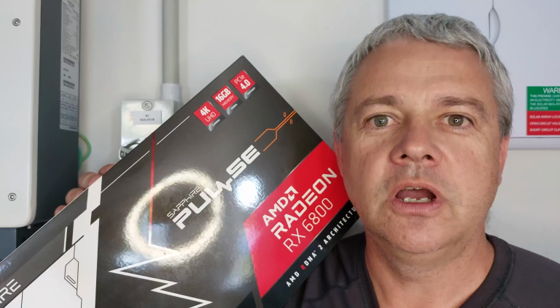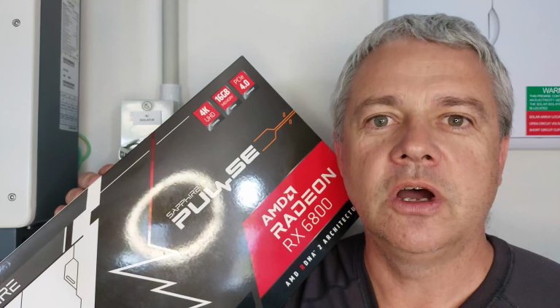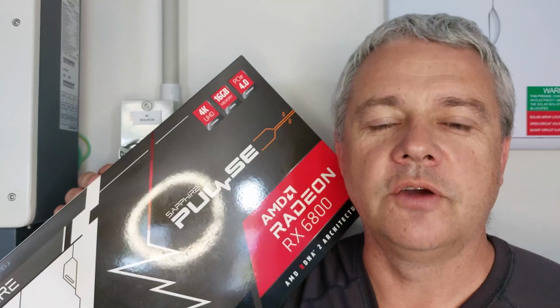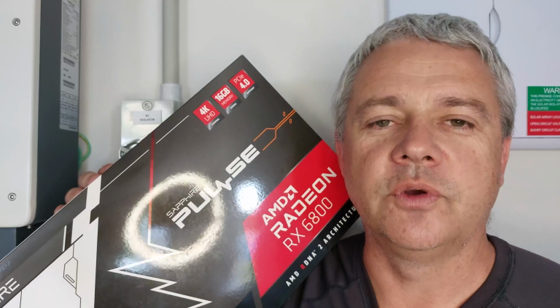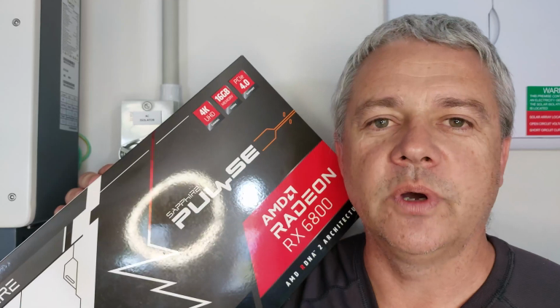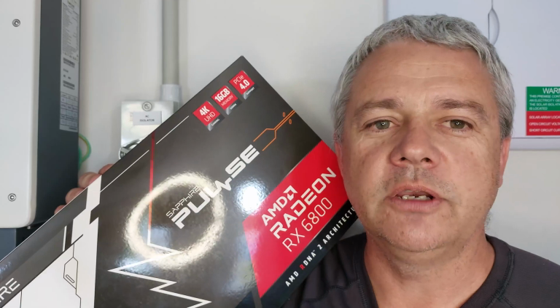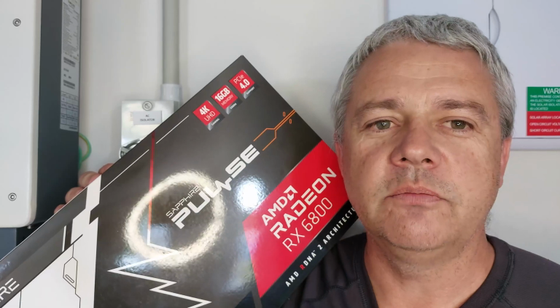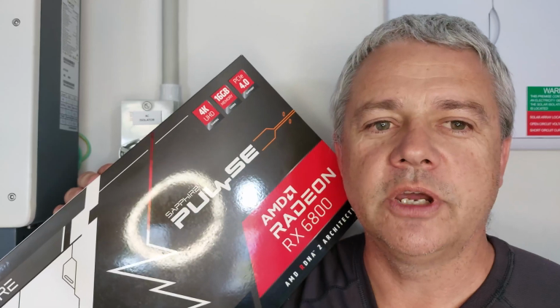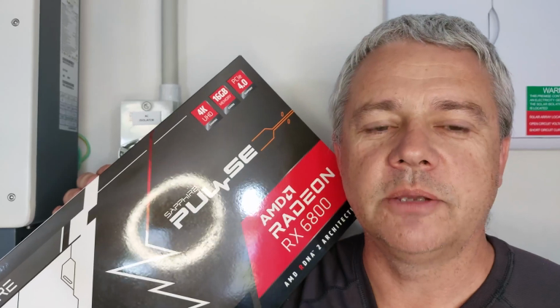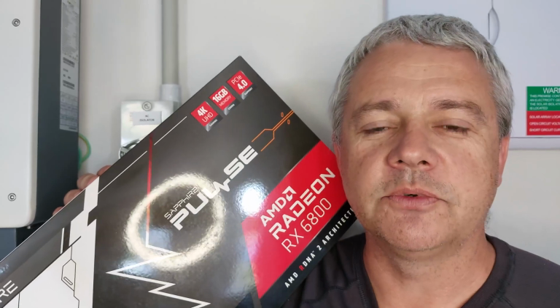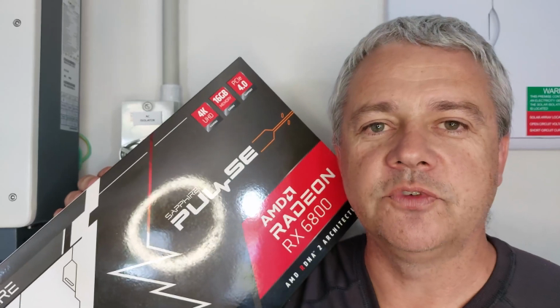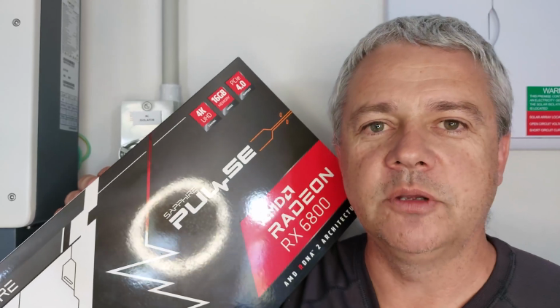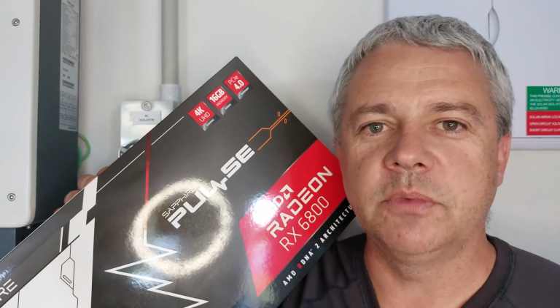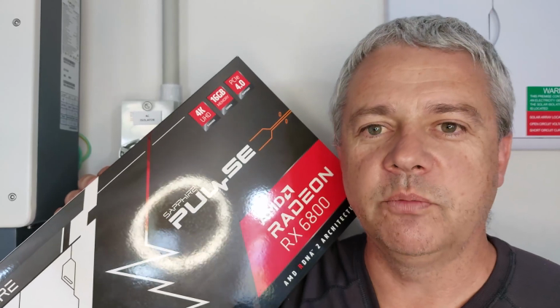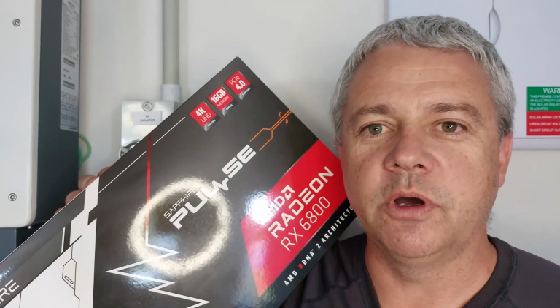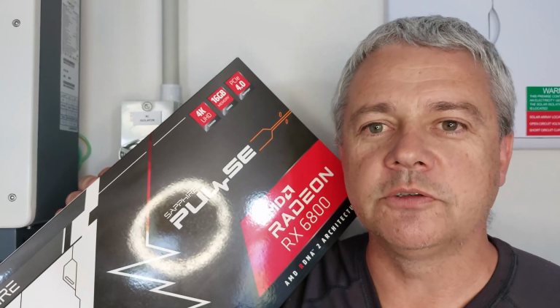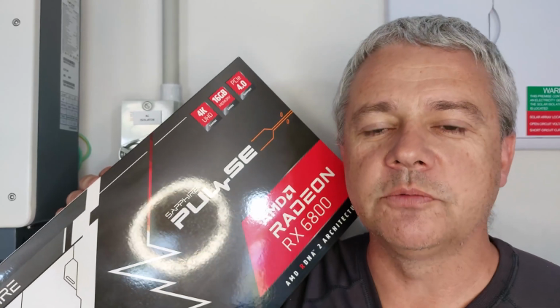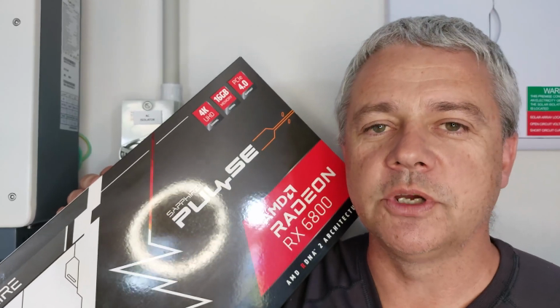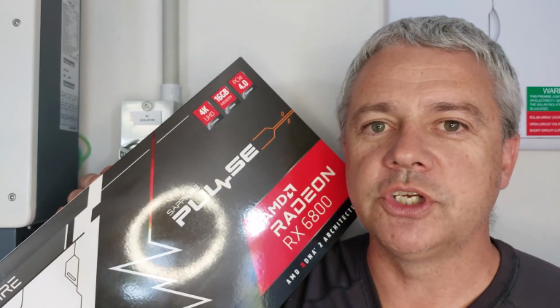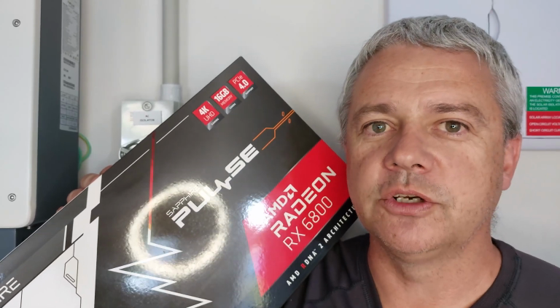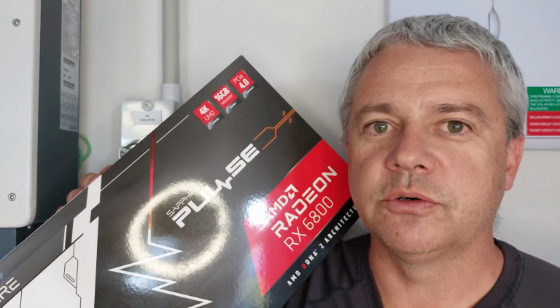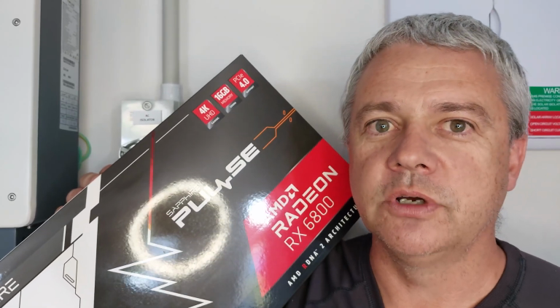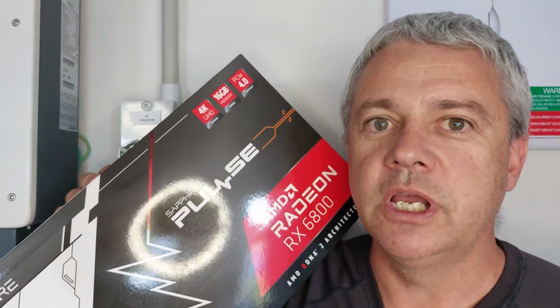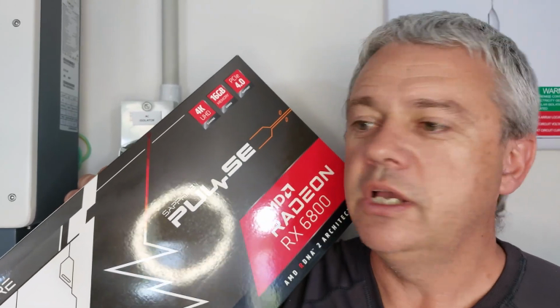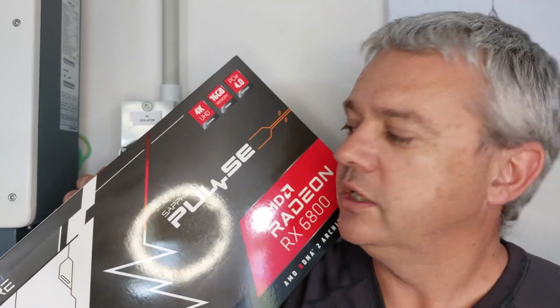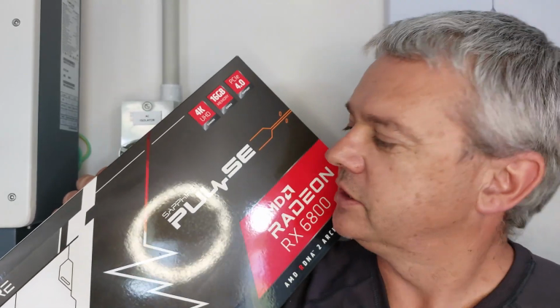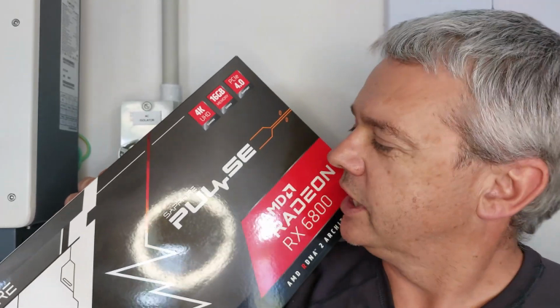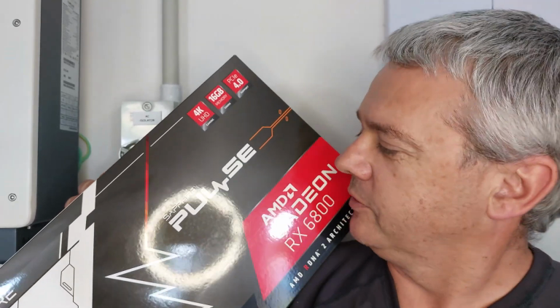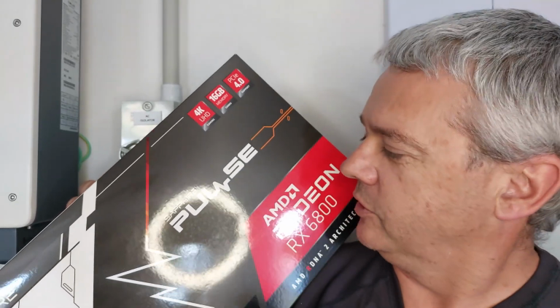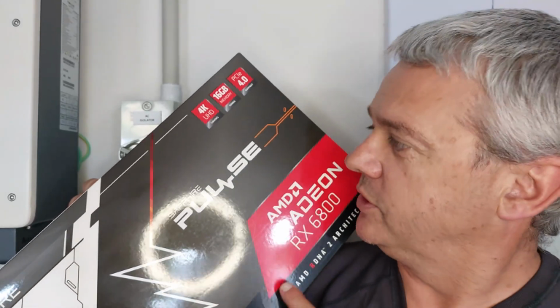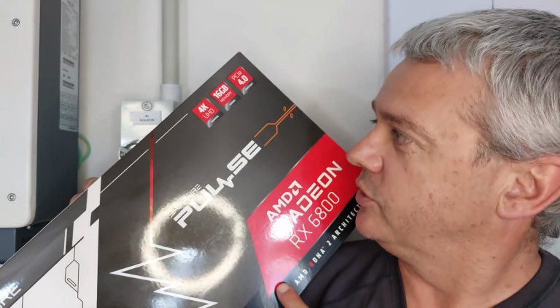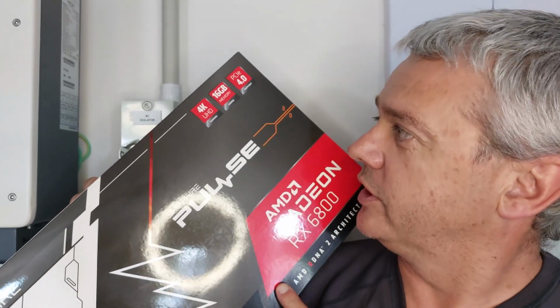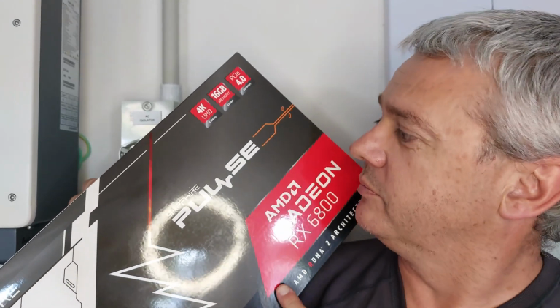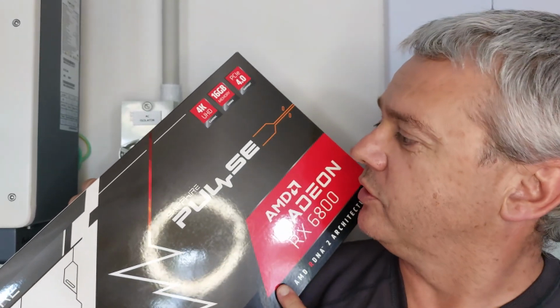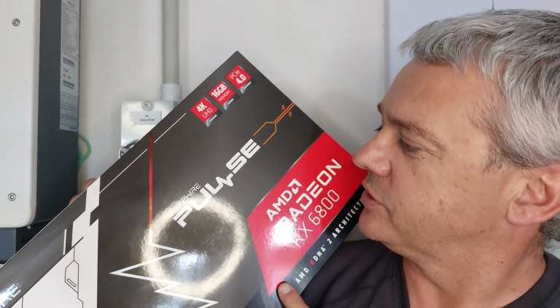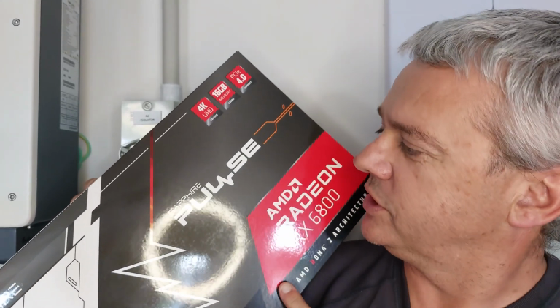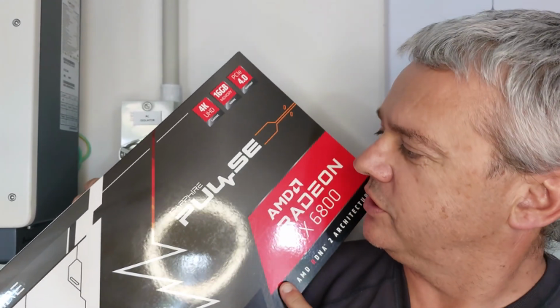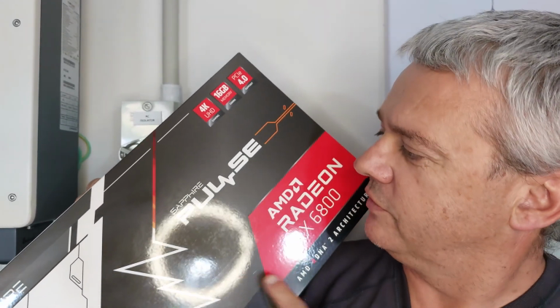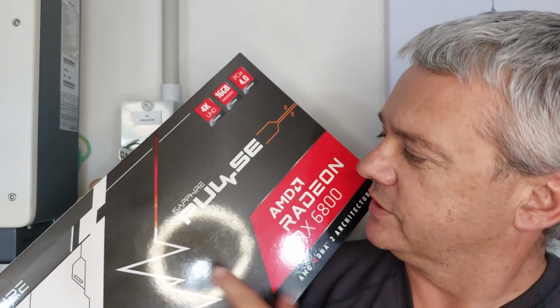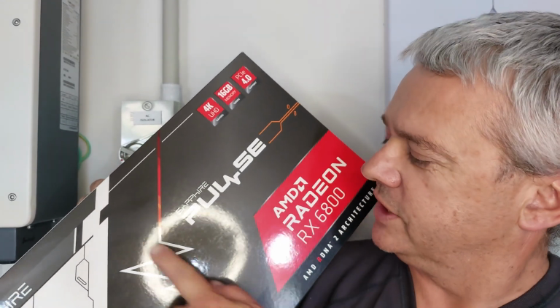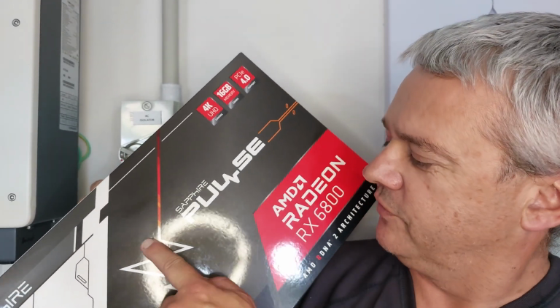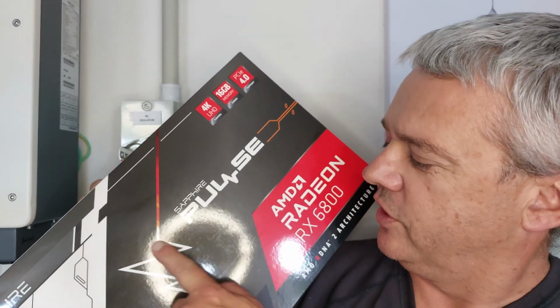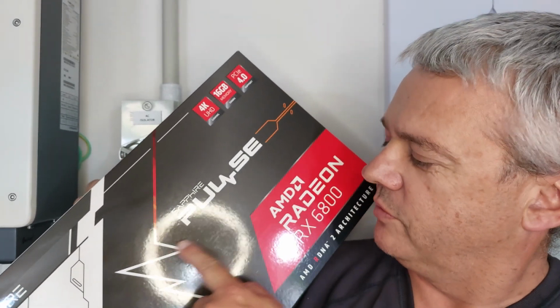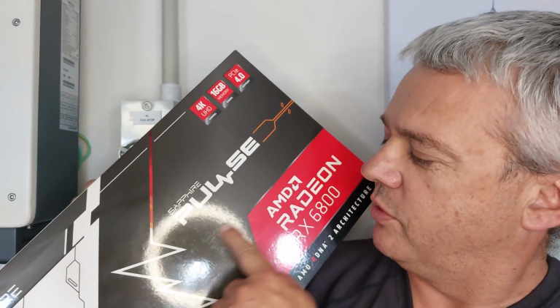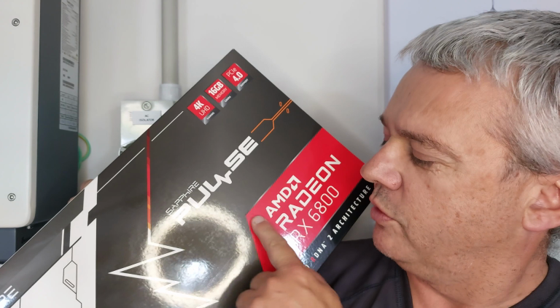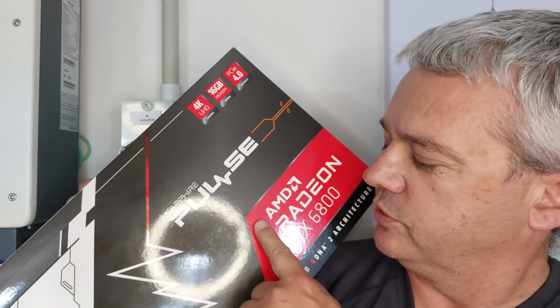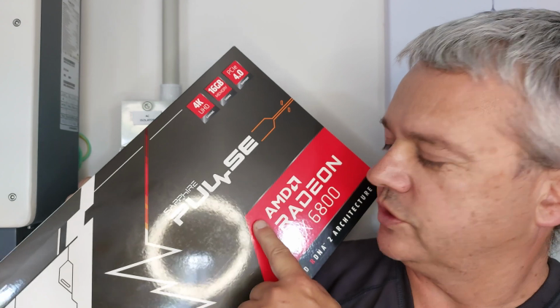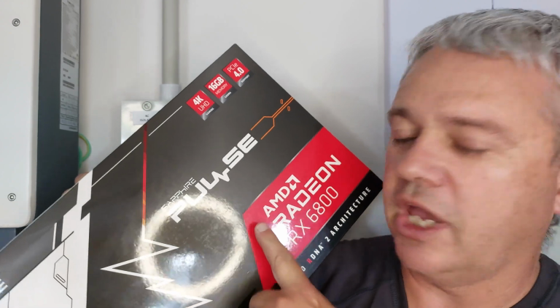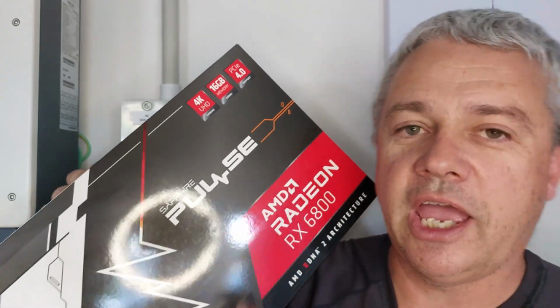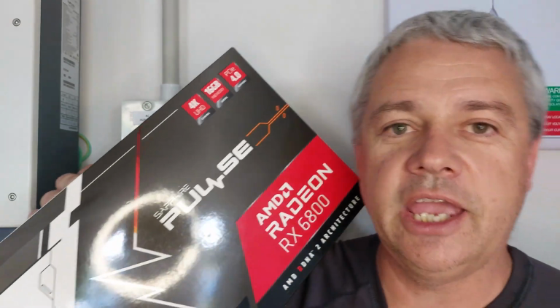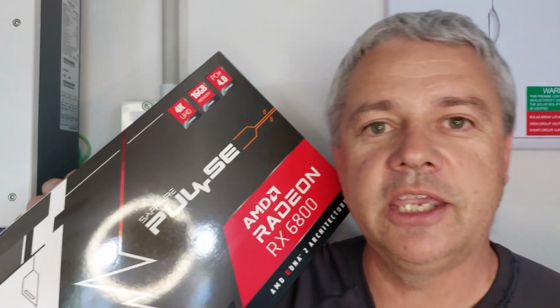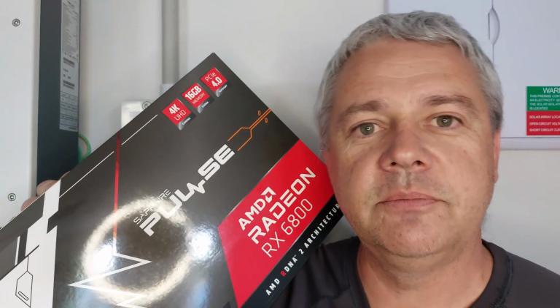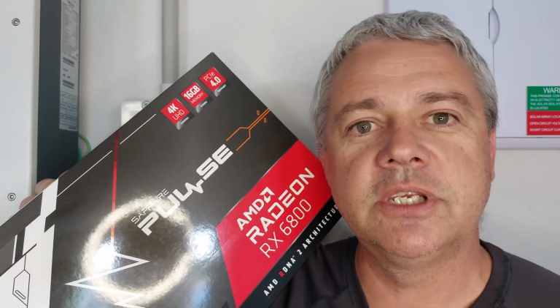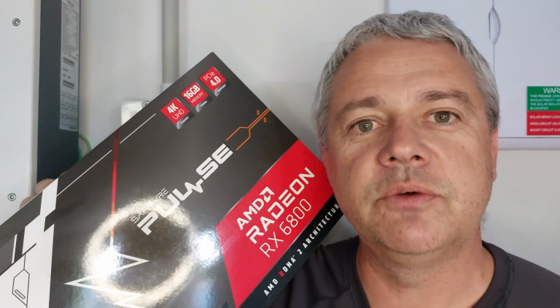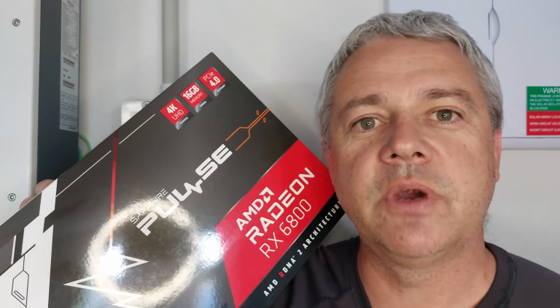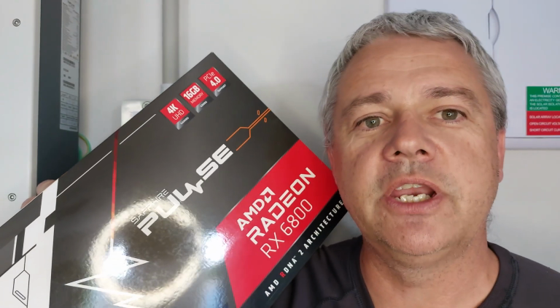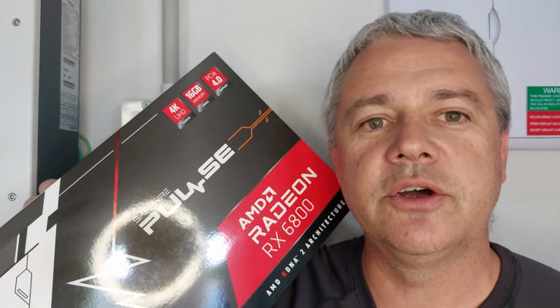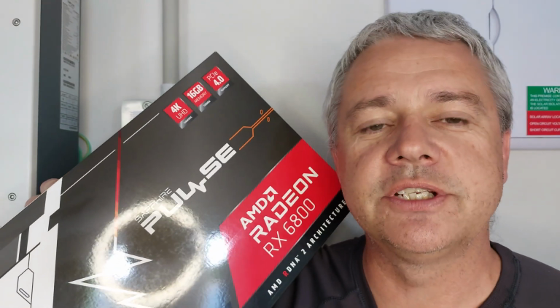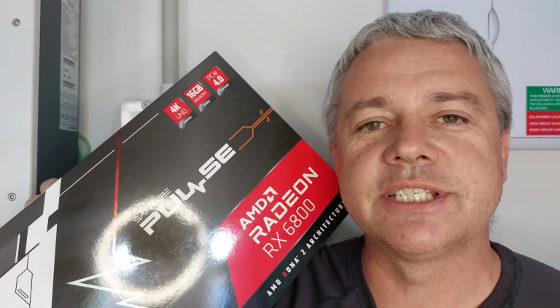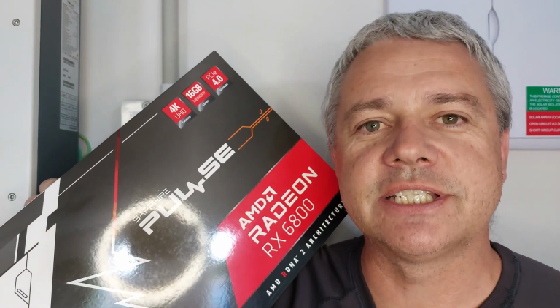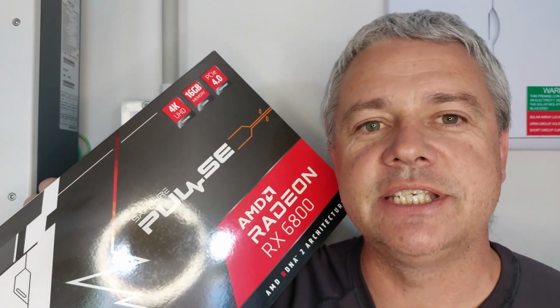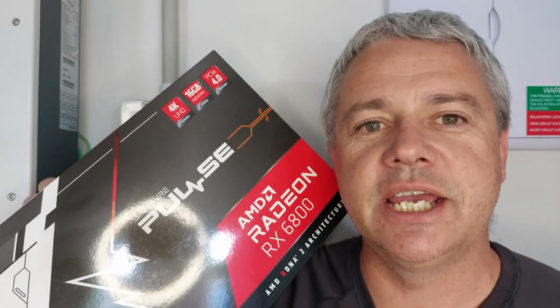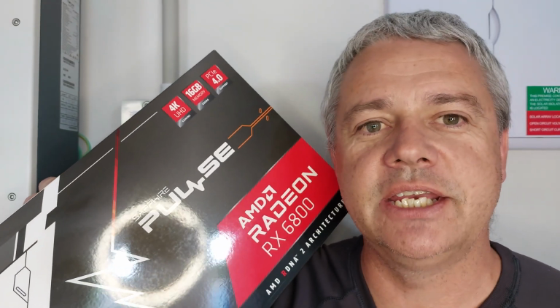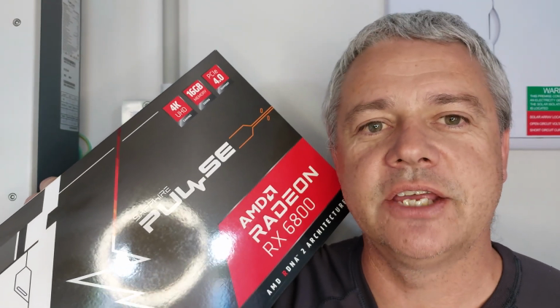Hi everyone, my name is Philip and welcome to my channel. Today I'm going to be doing an unboxing of a Sapphire Pulse AMD Radeon 6800.